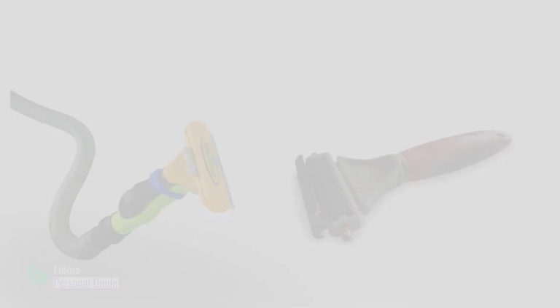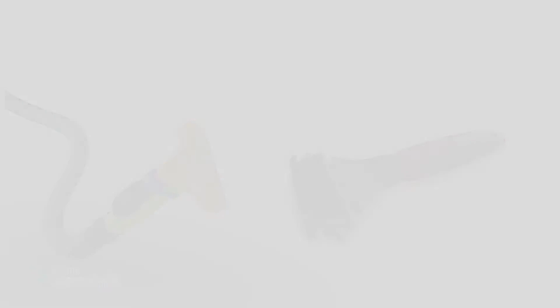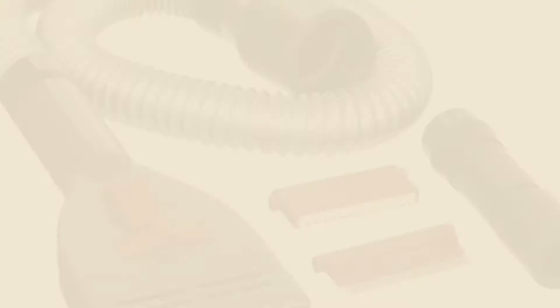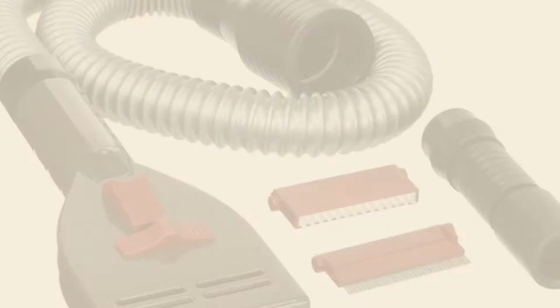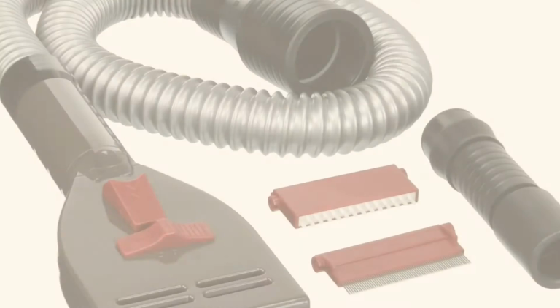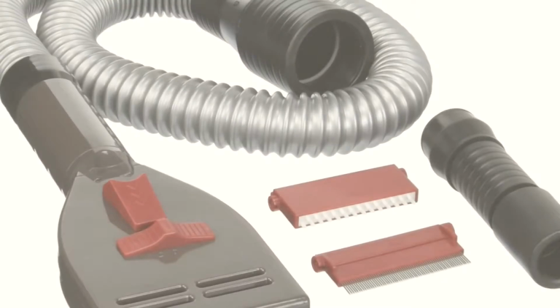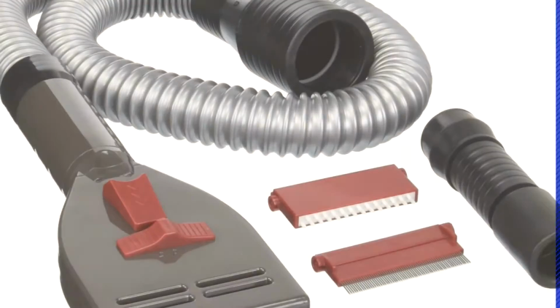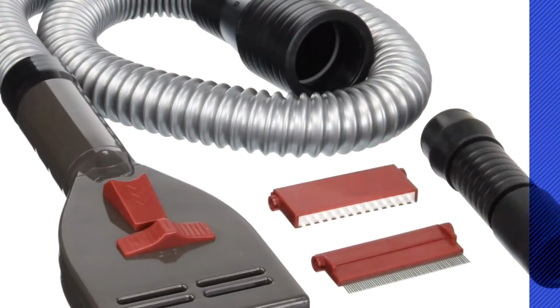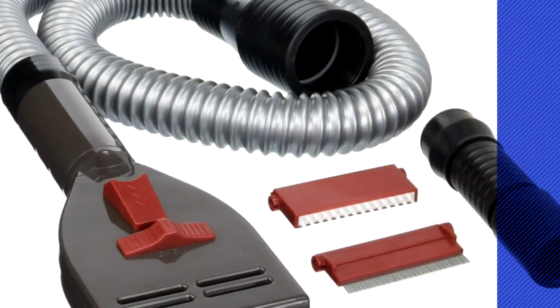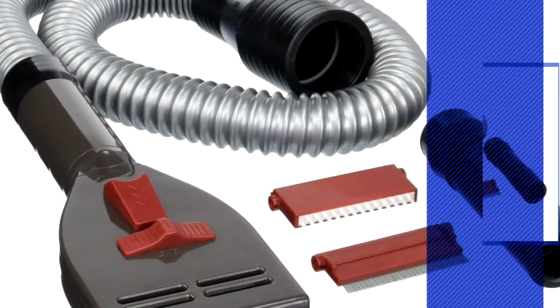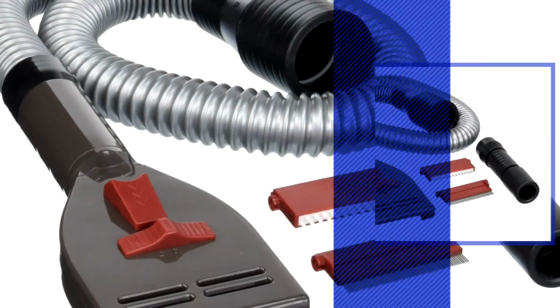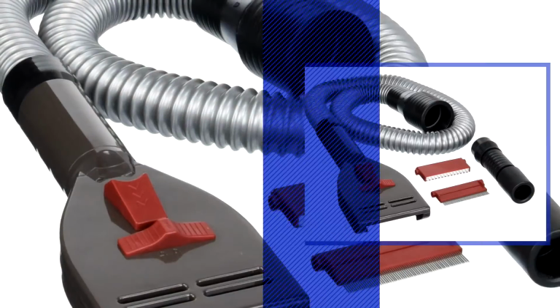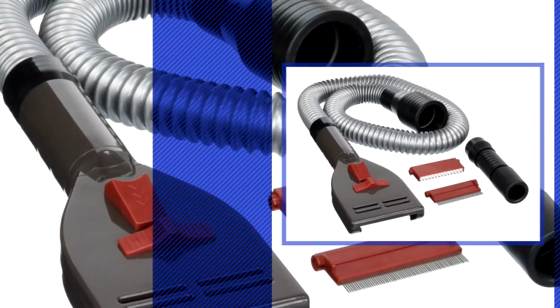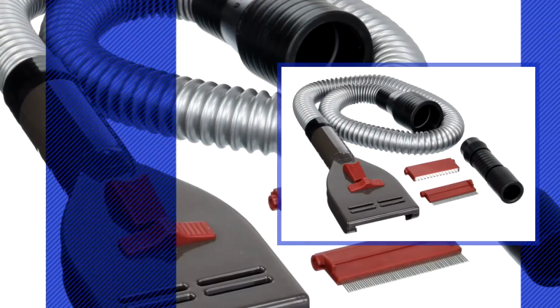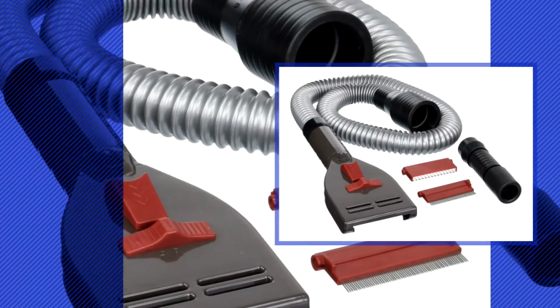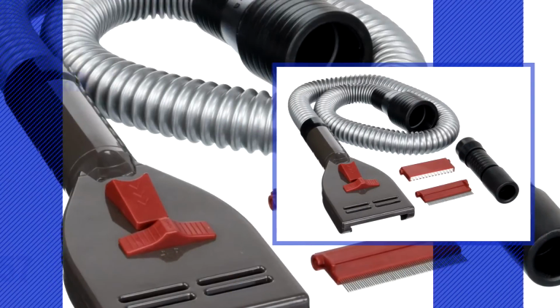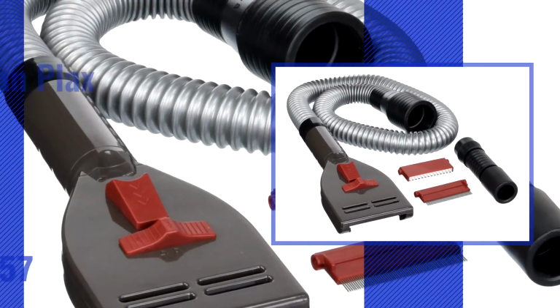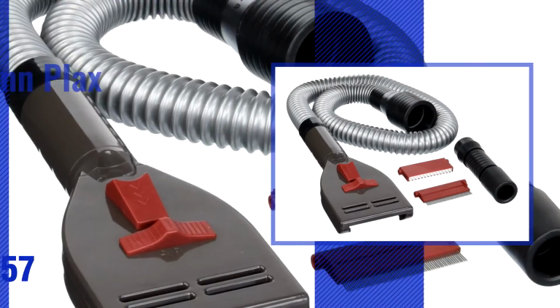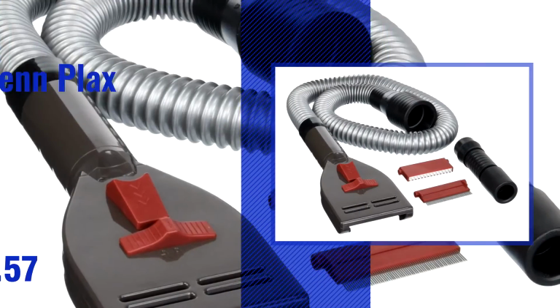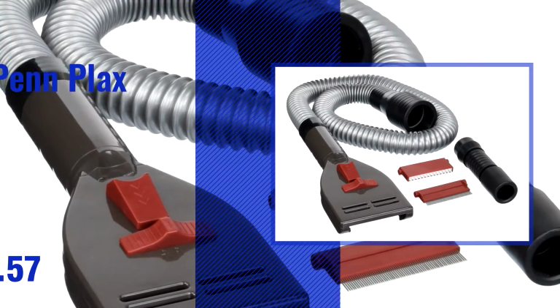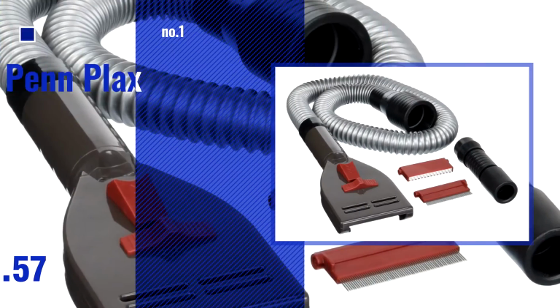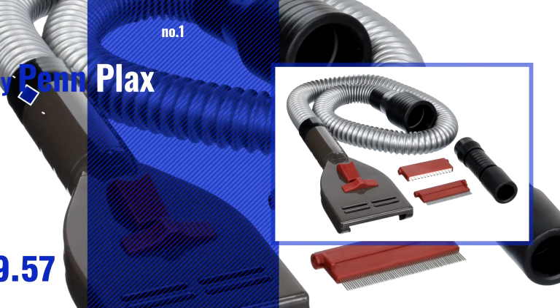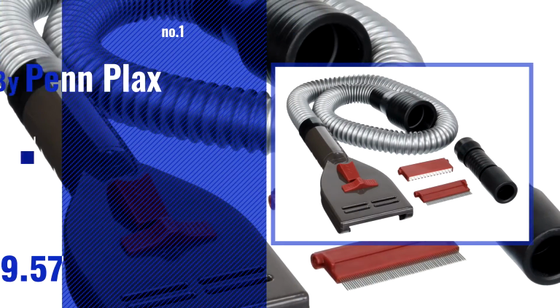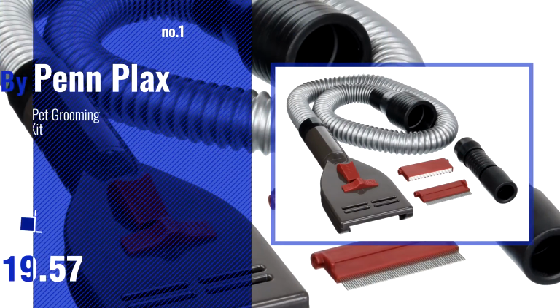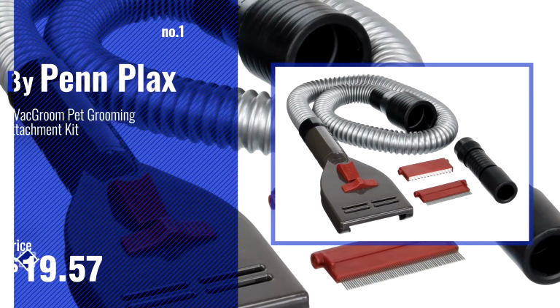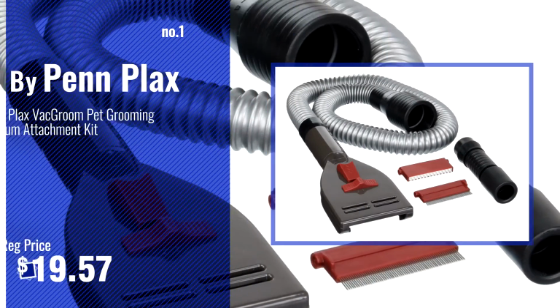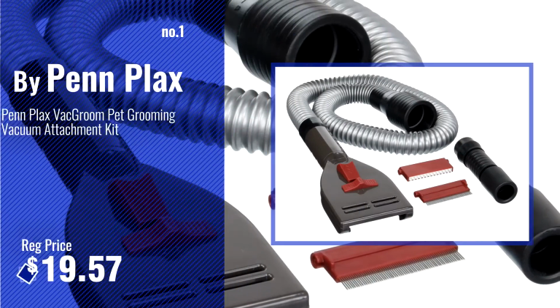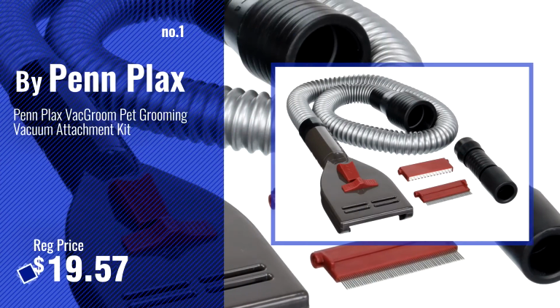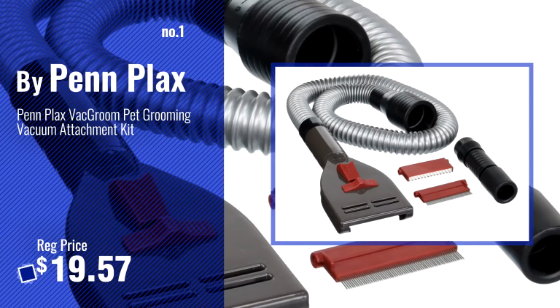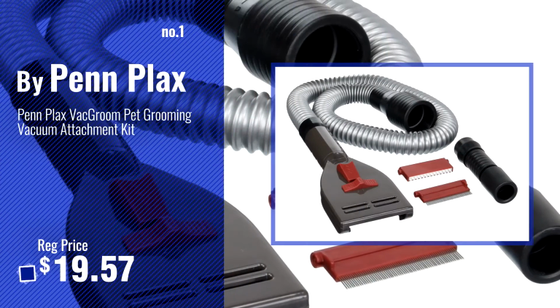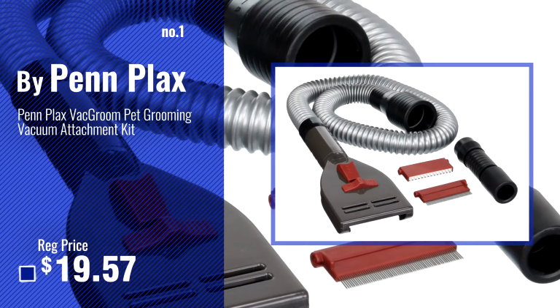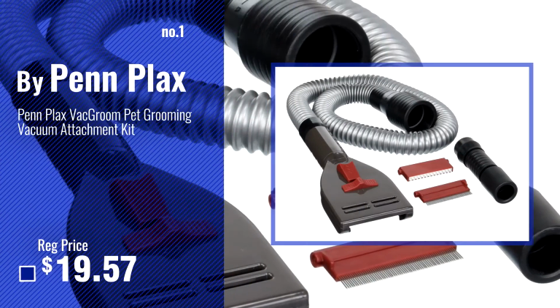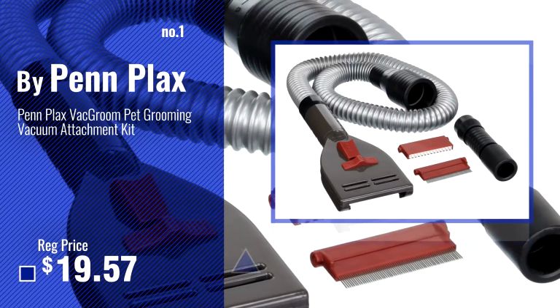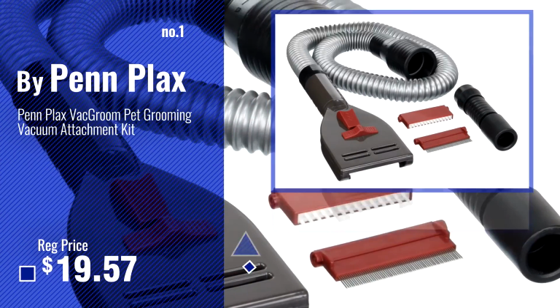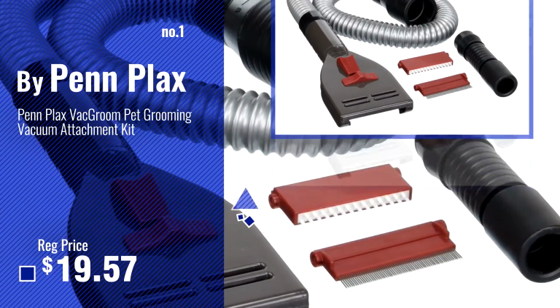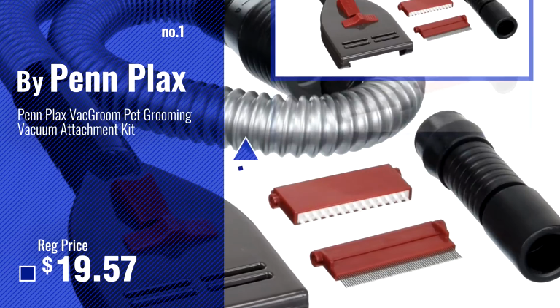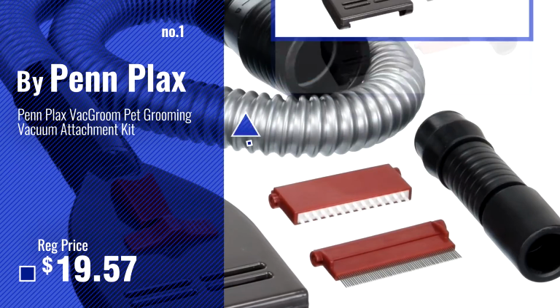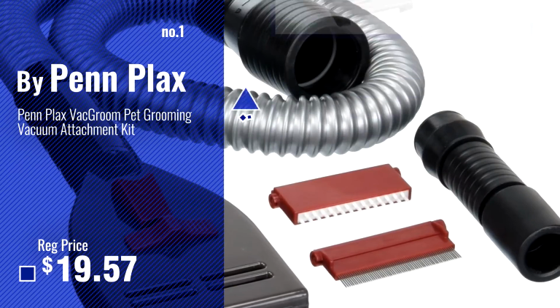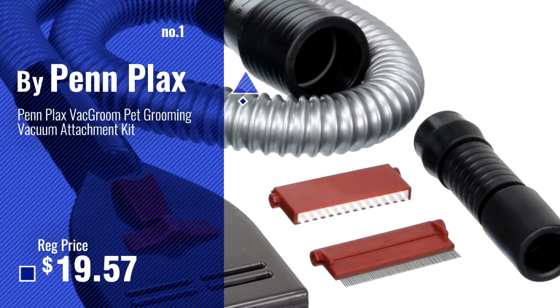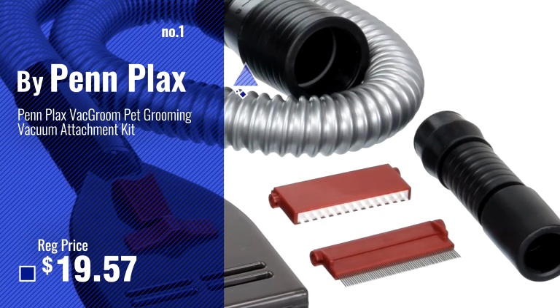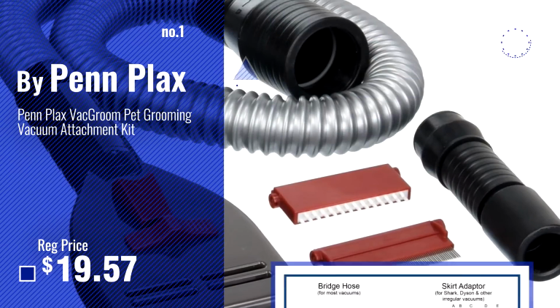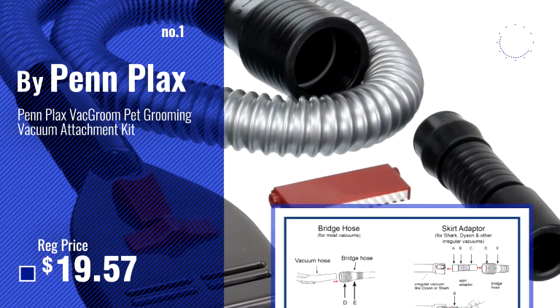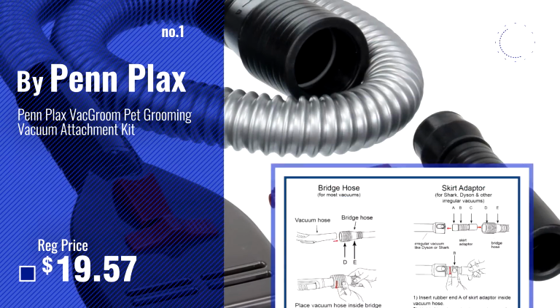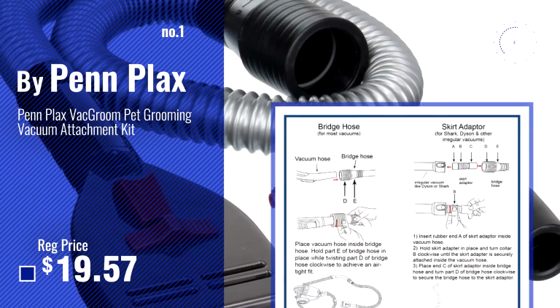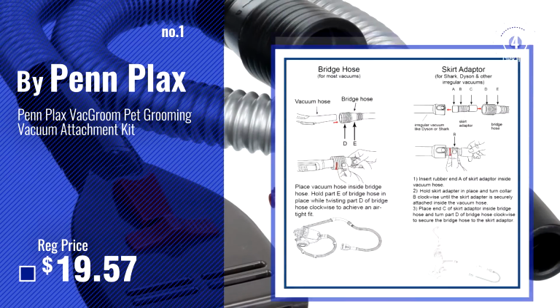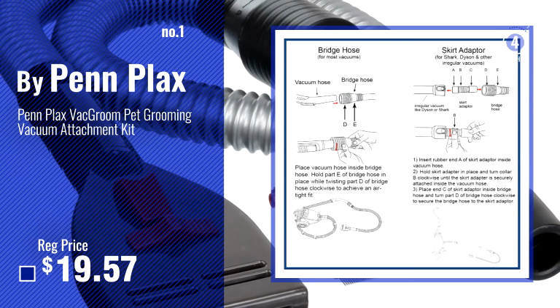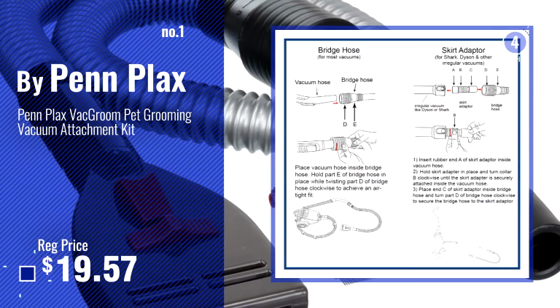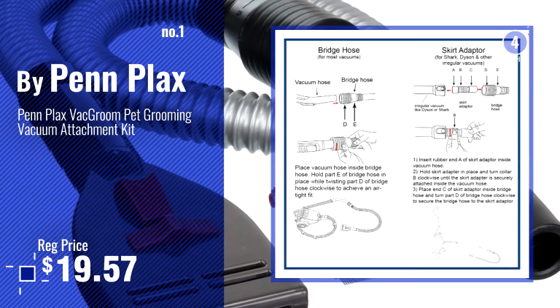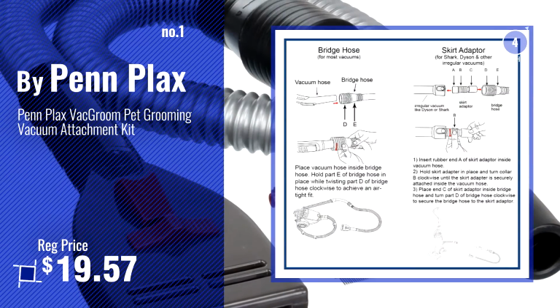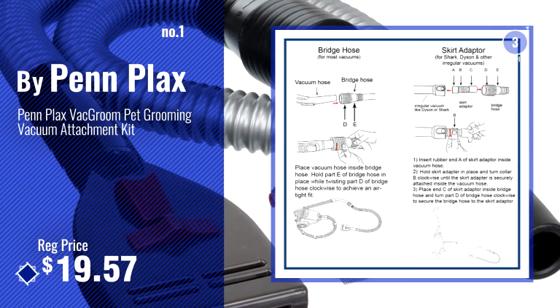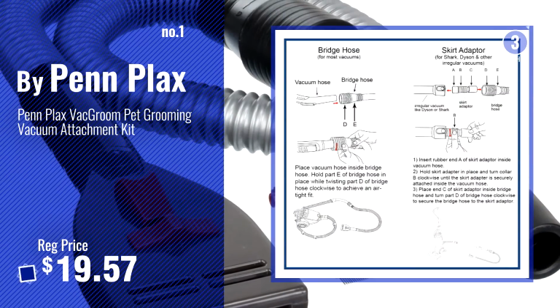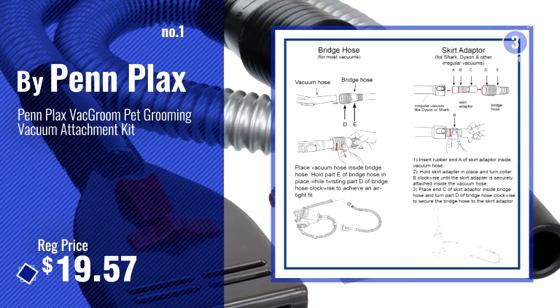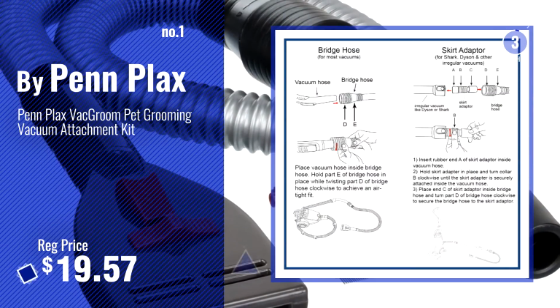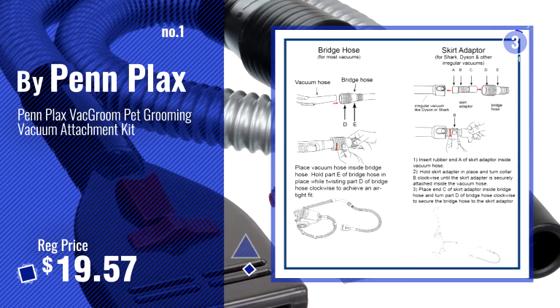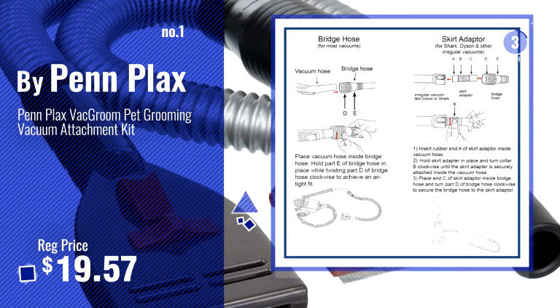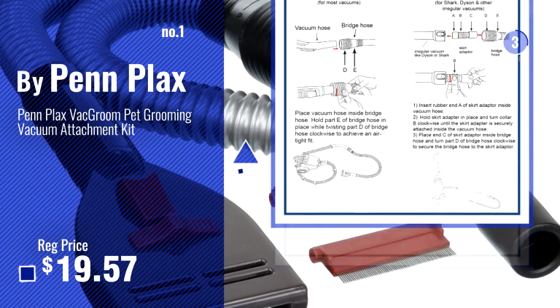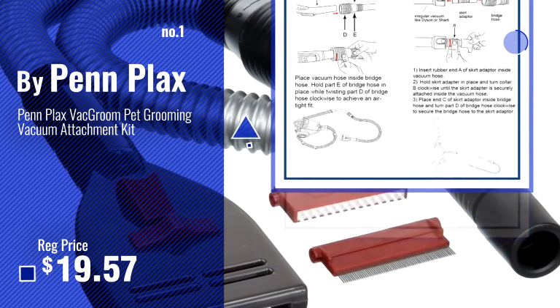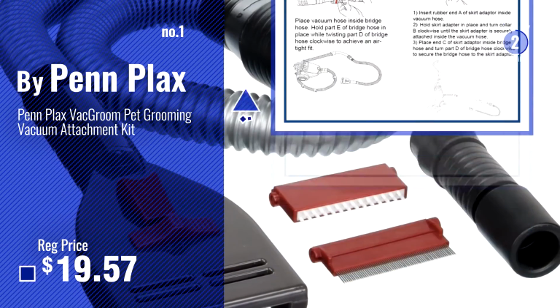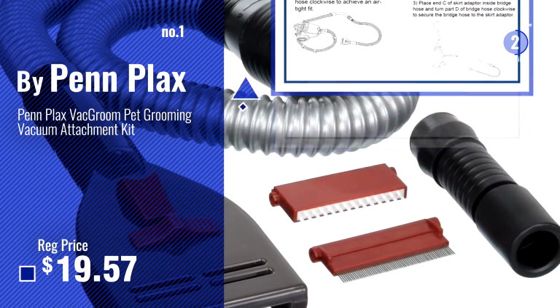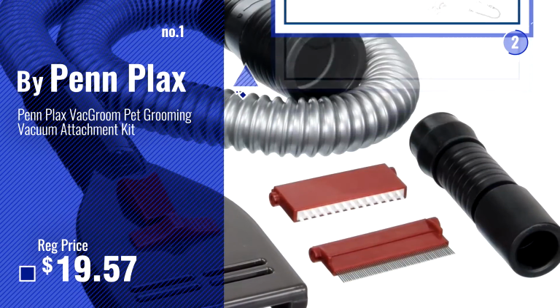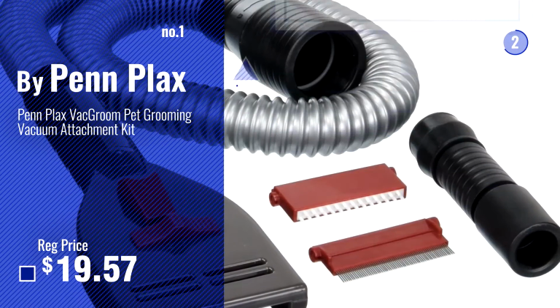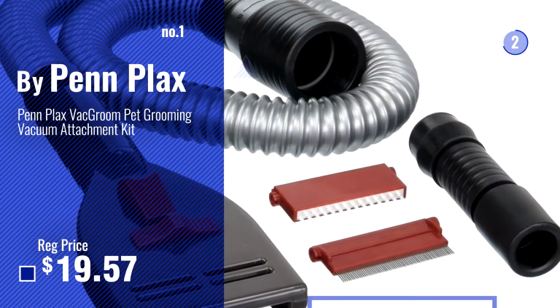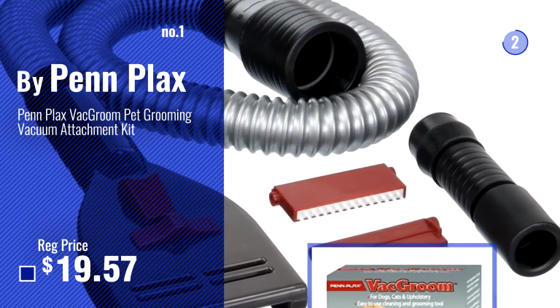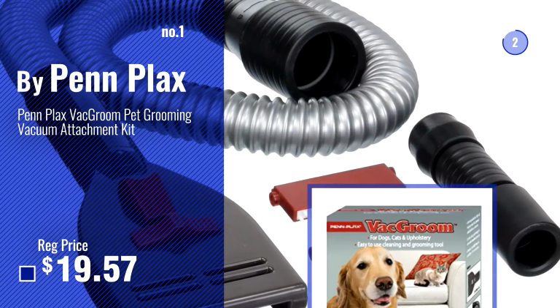Number 1, most popular, by Penflax. Watch this video, choose your favorite.